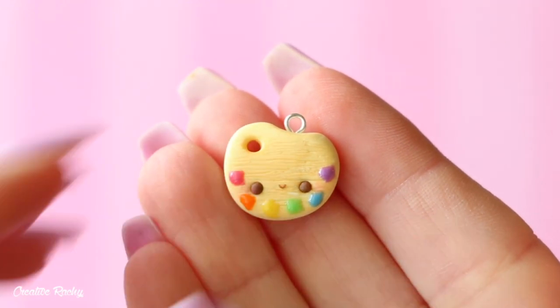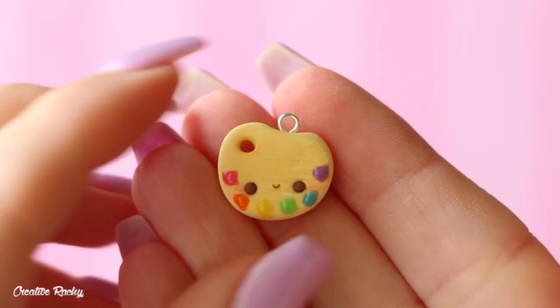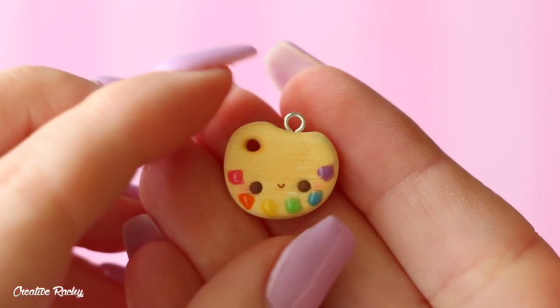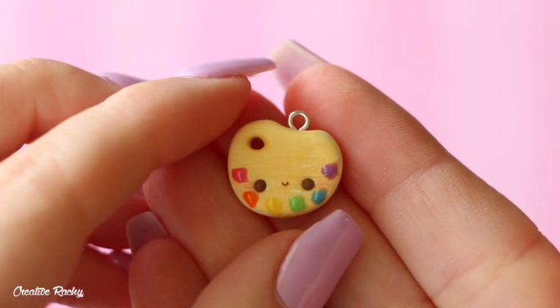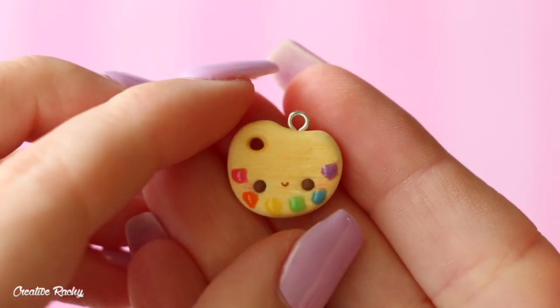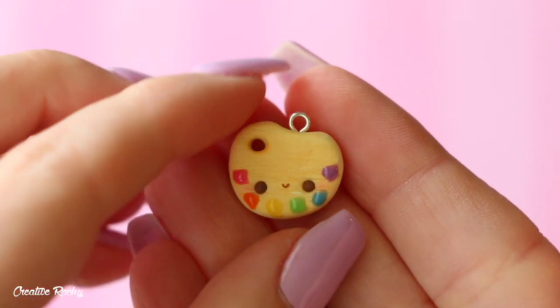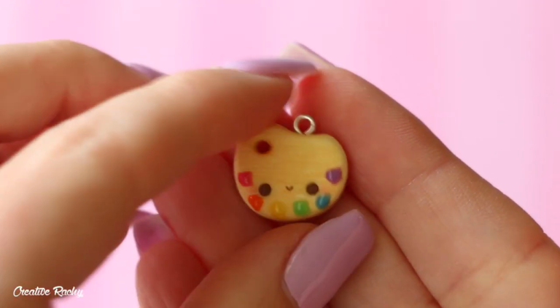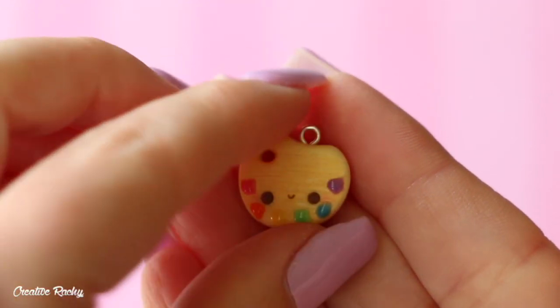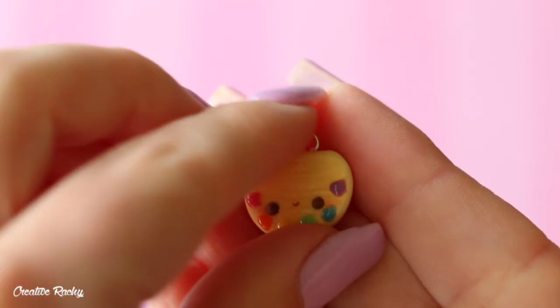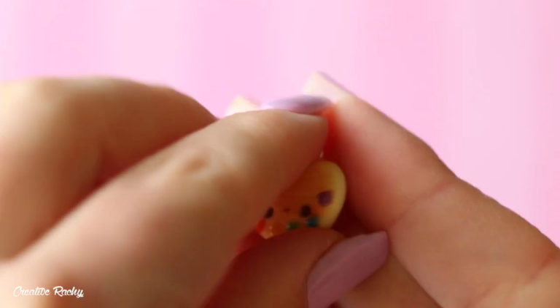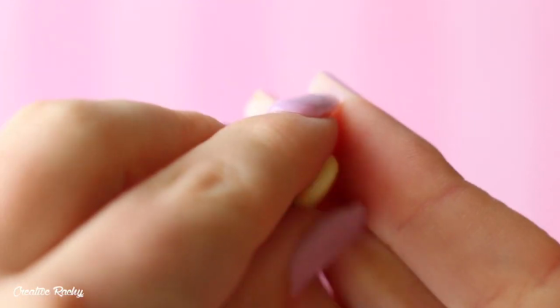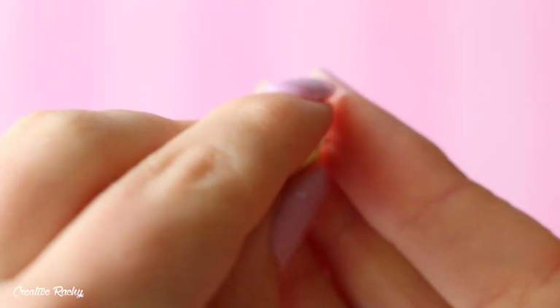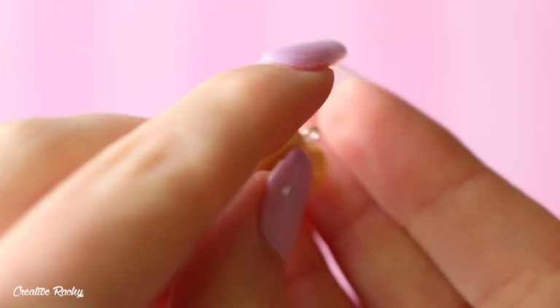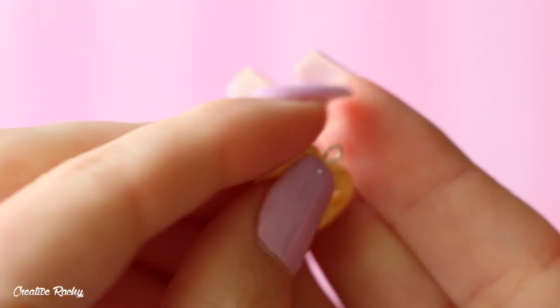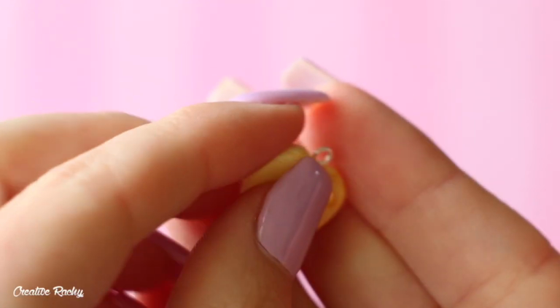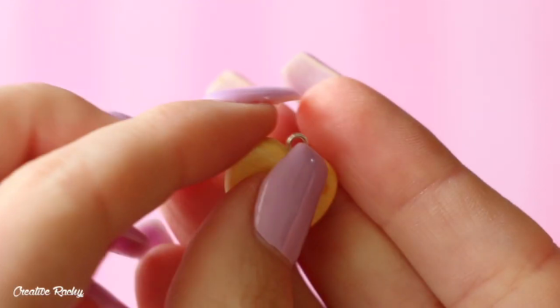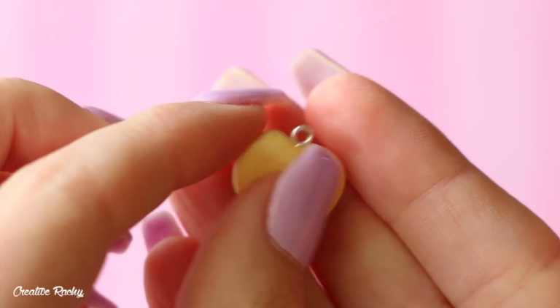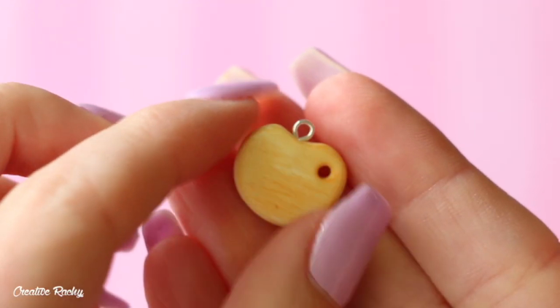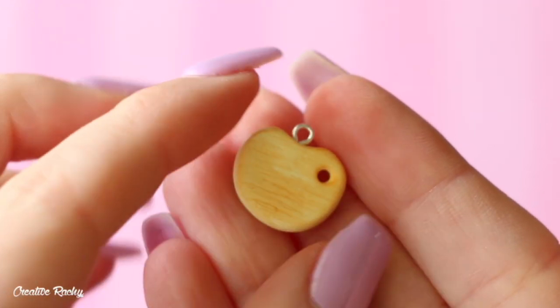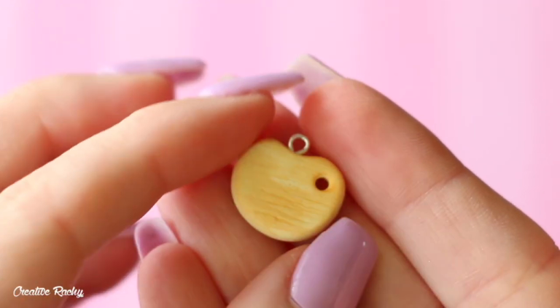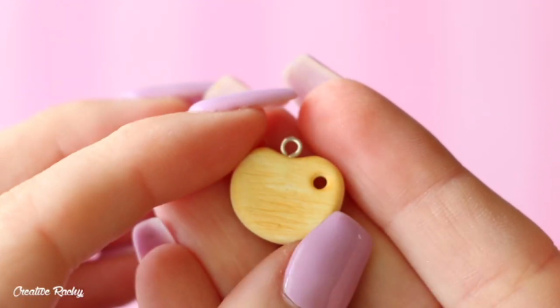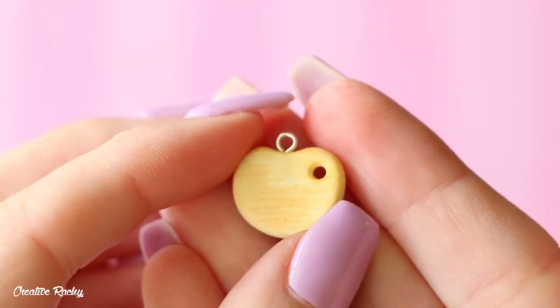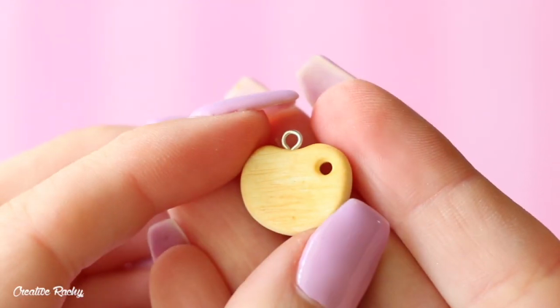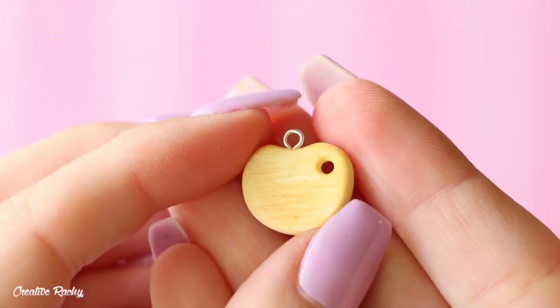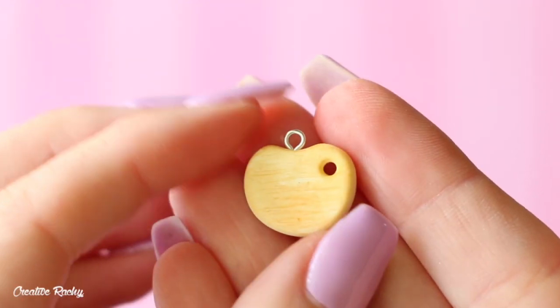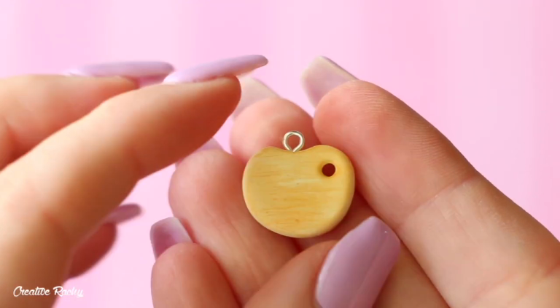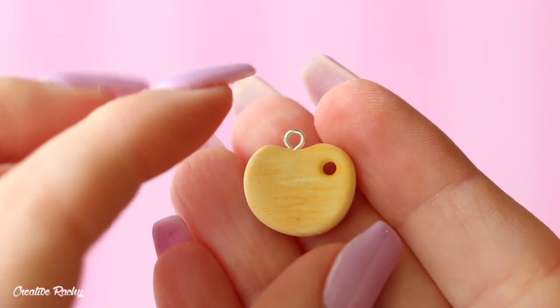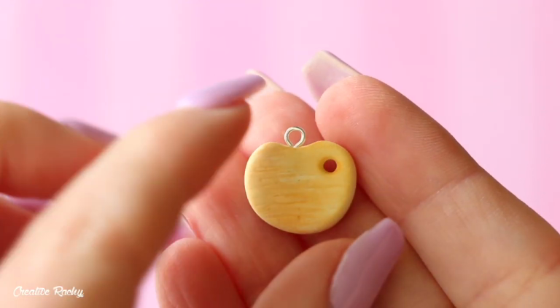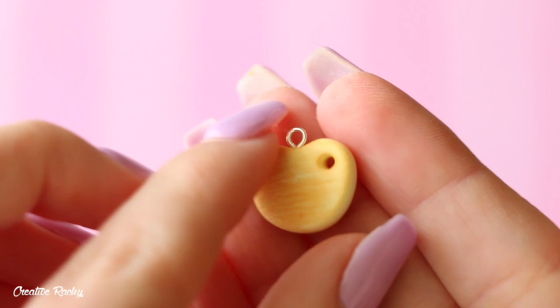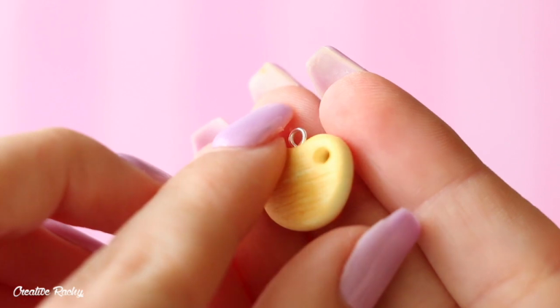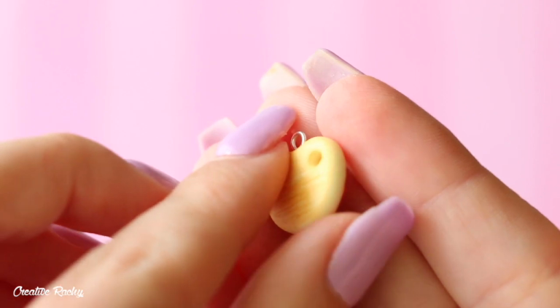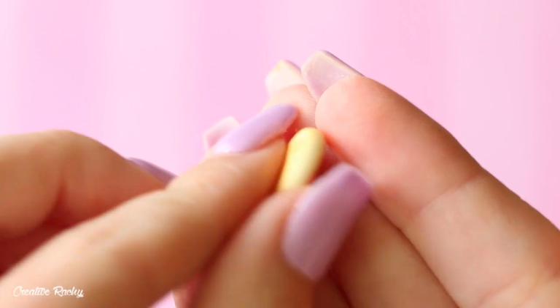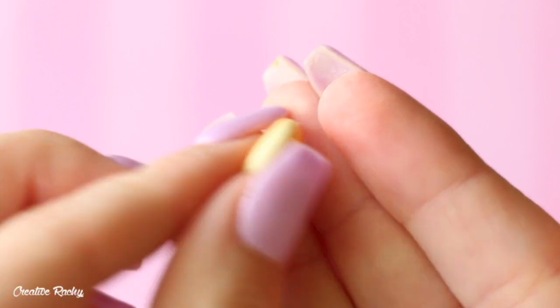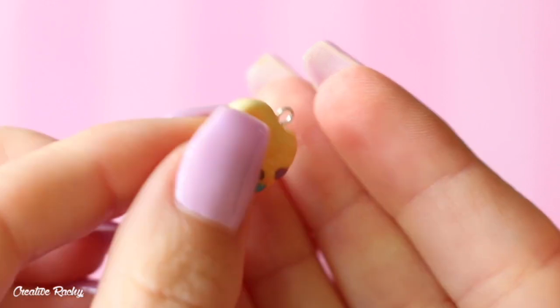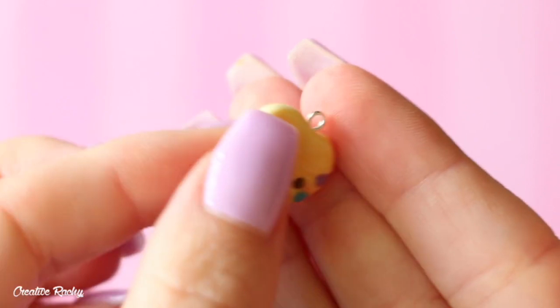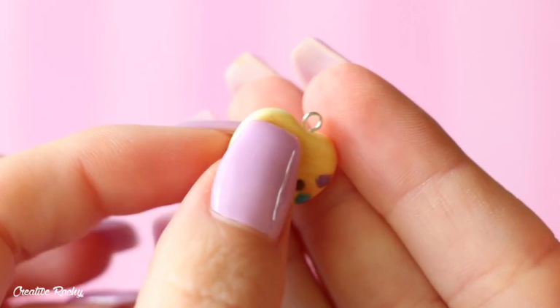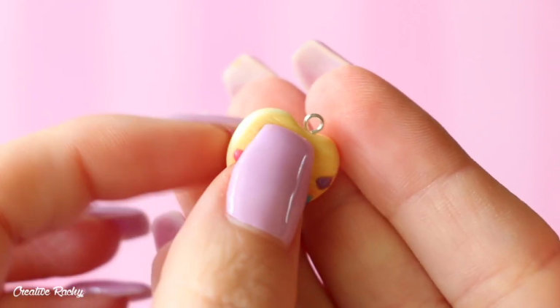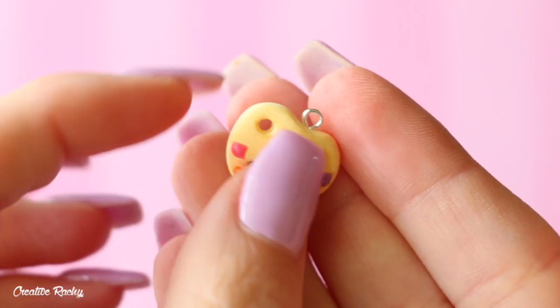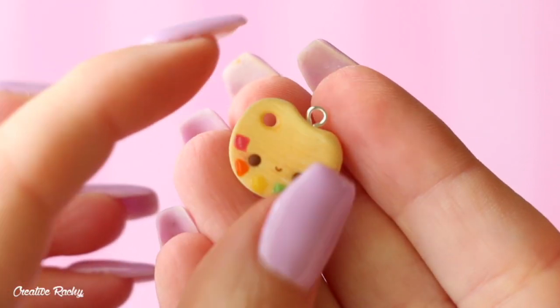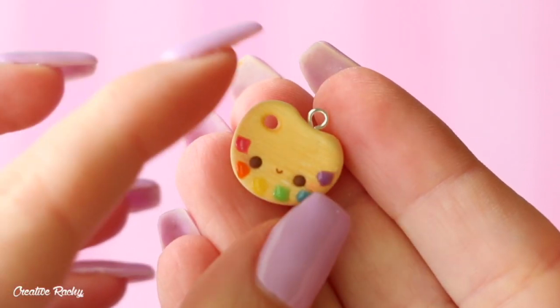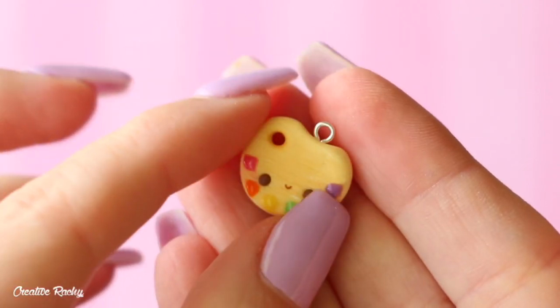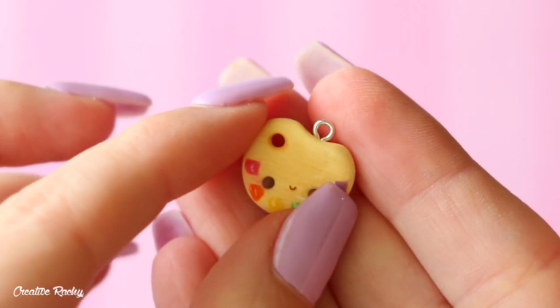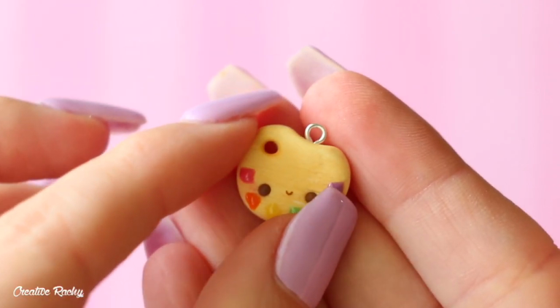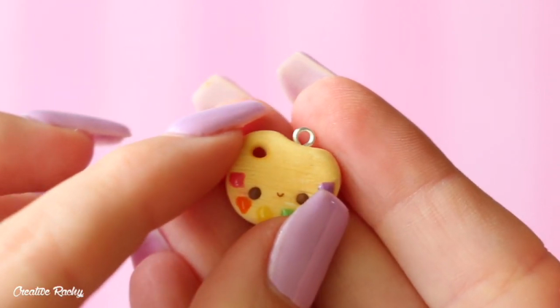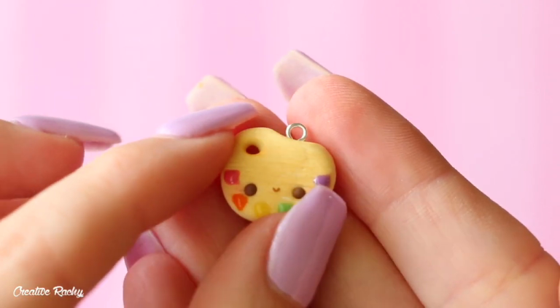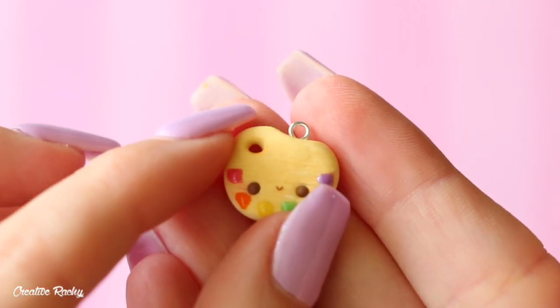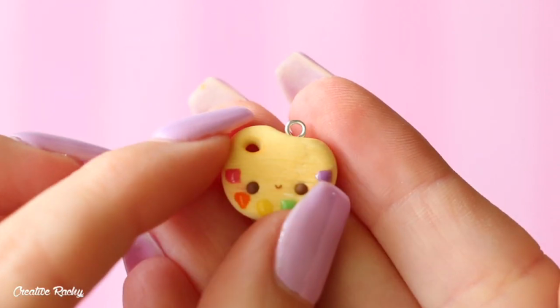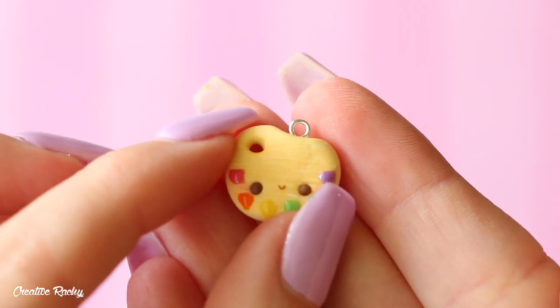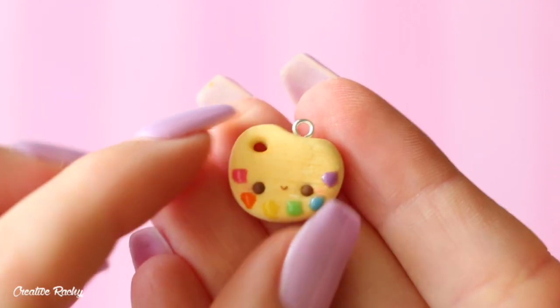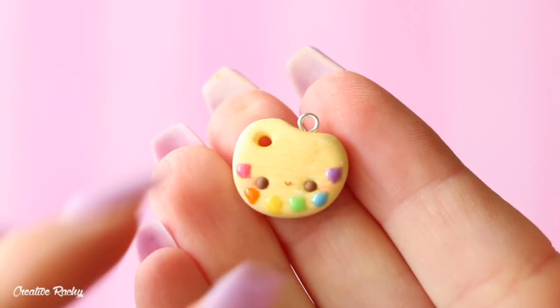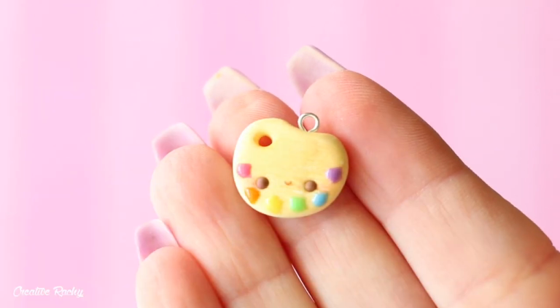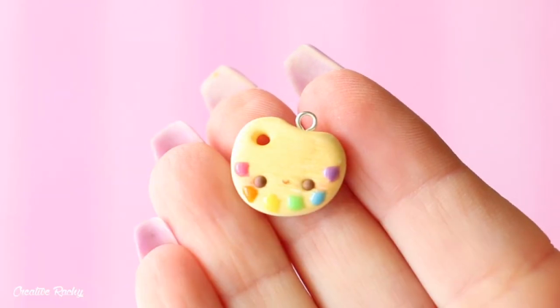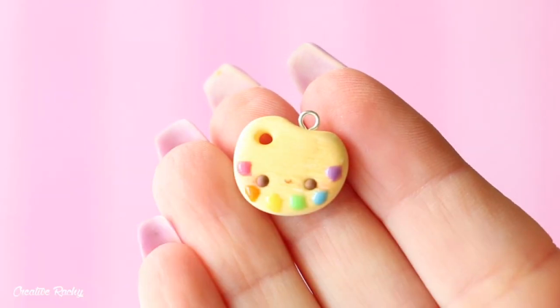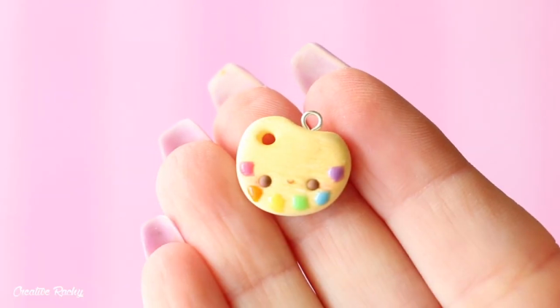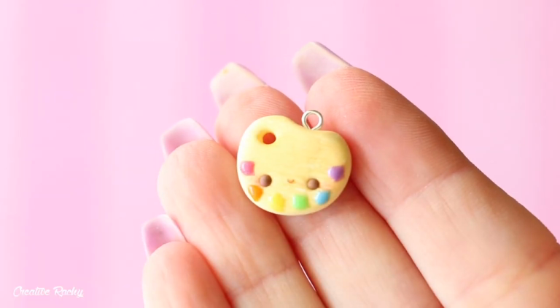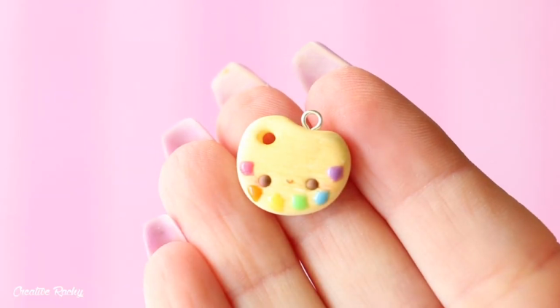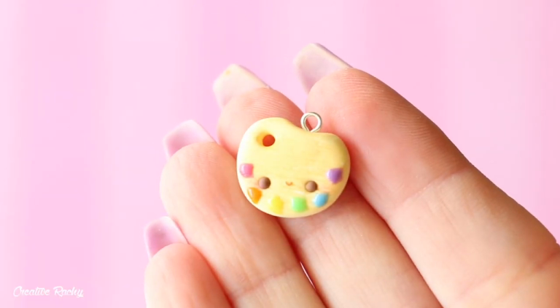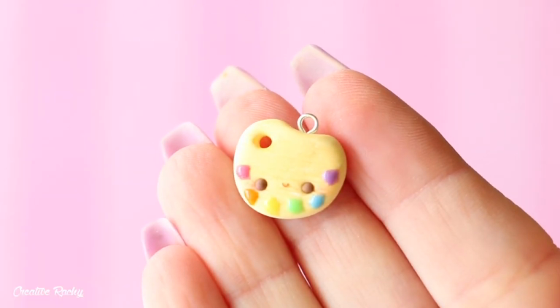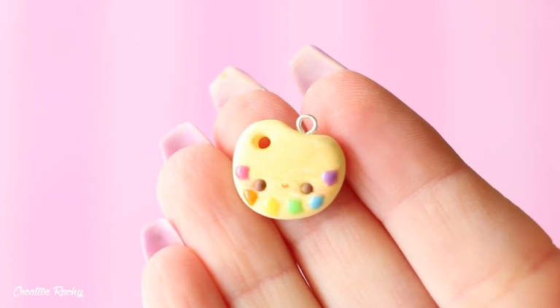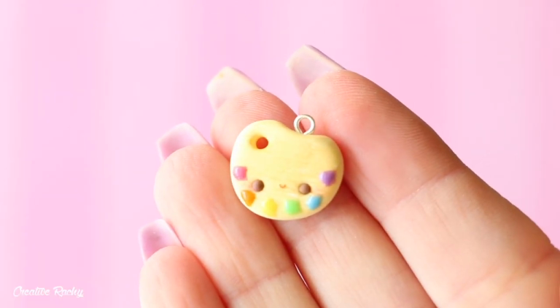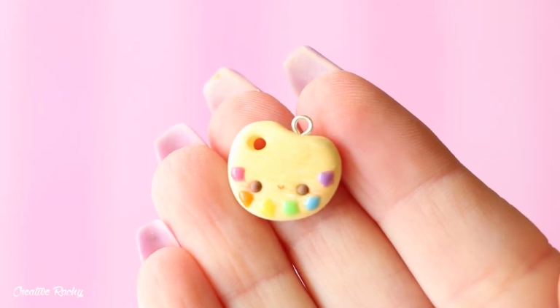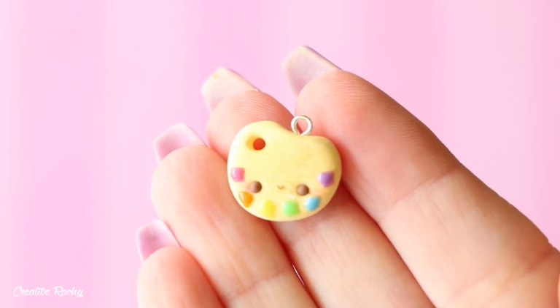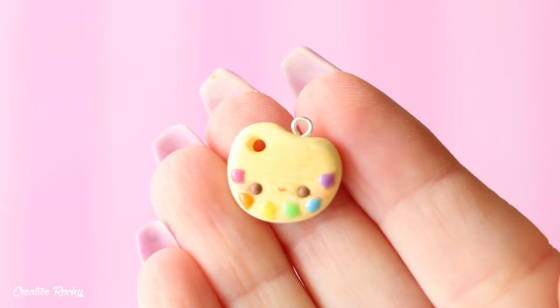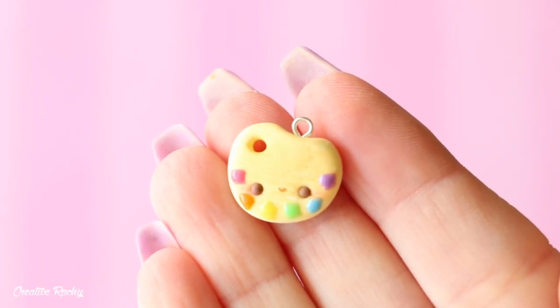Hi everyone, it's Rachel and in this video I'm going to be showing you how to make this kawaii paint palette using polymer clay. So let's get started.